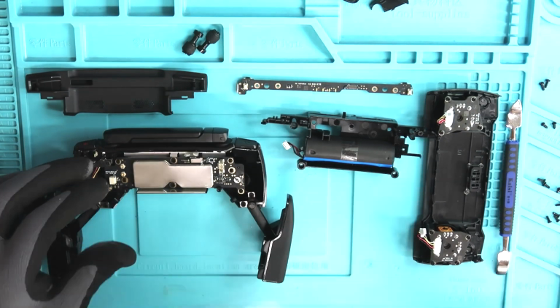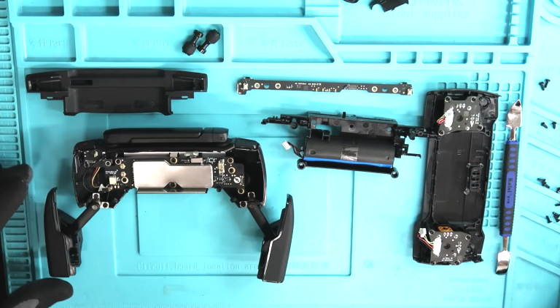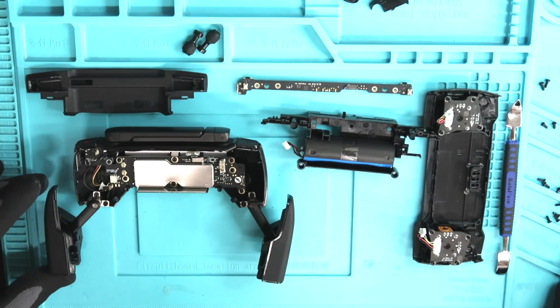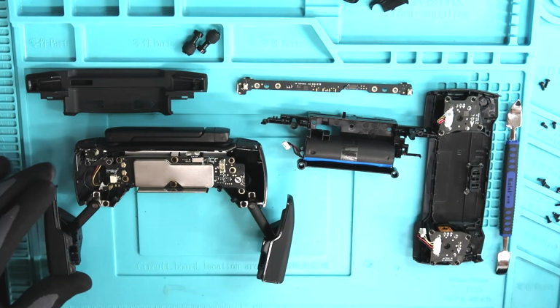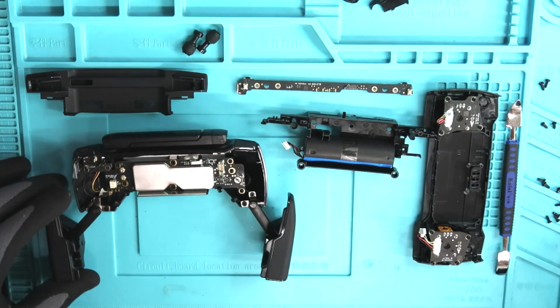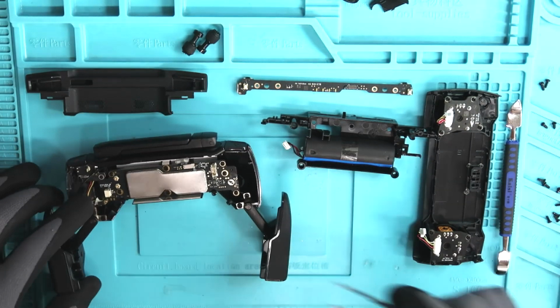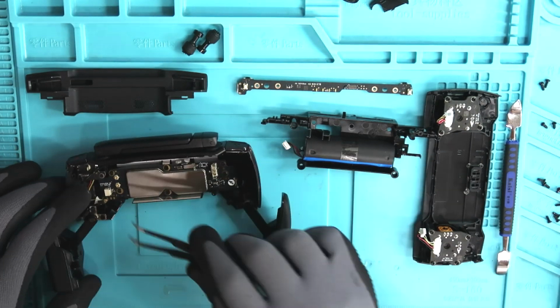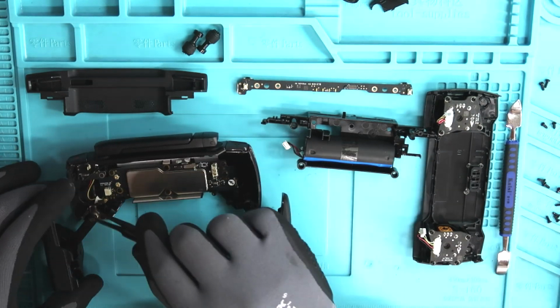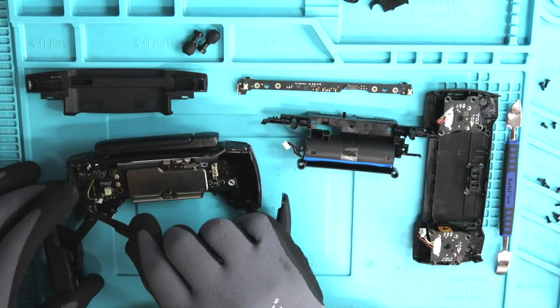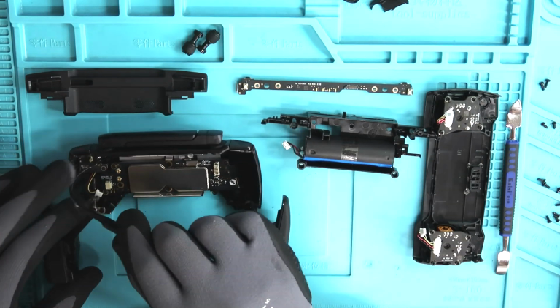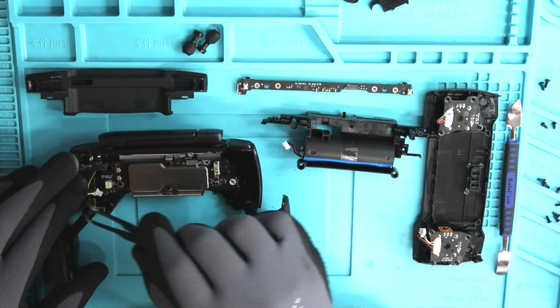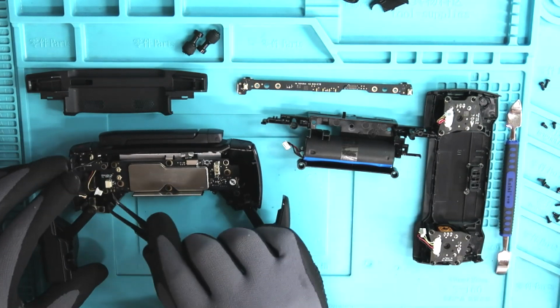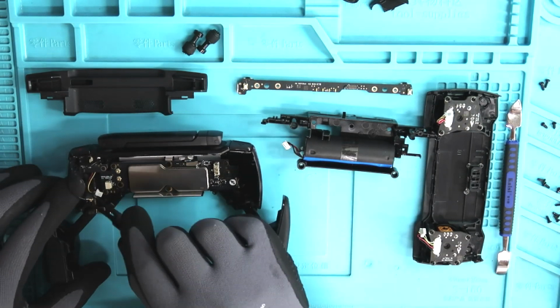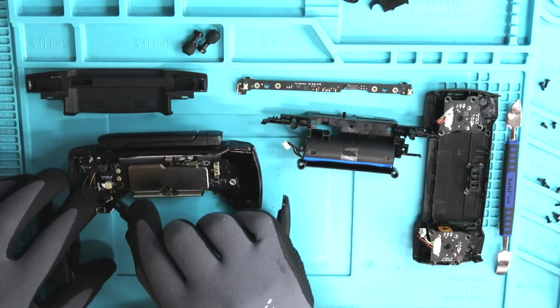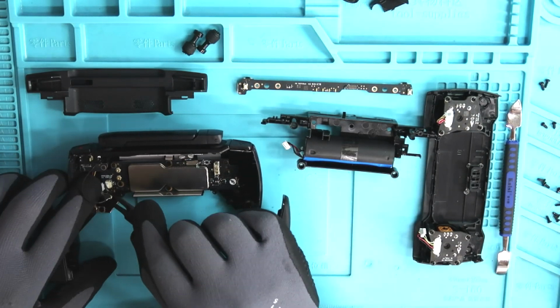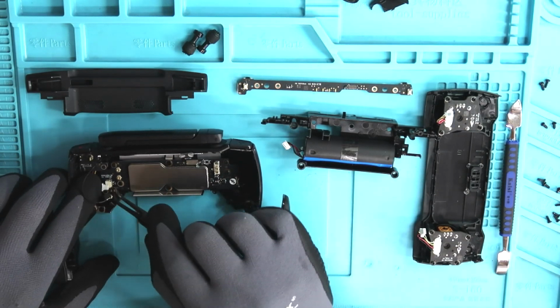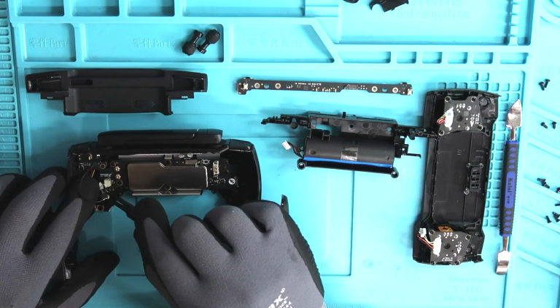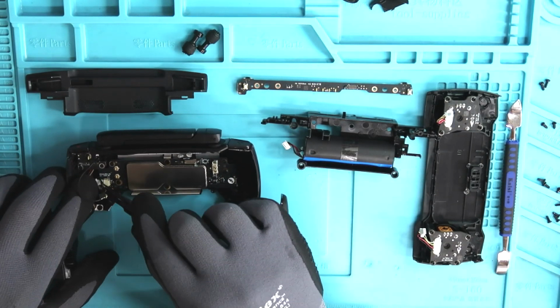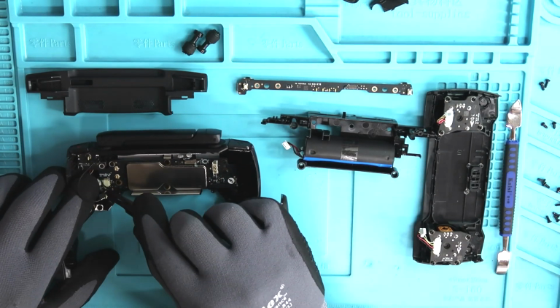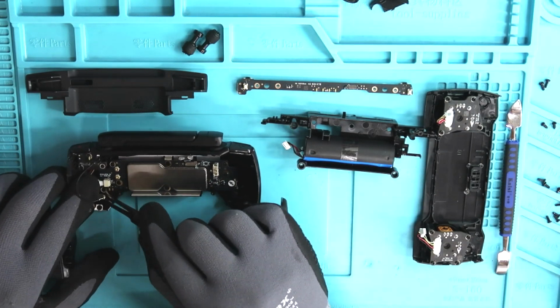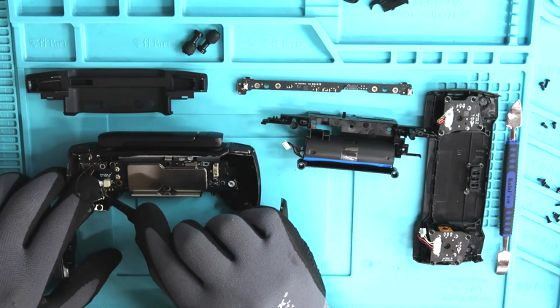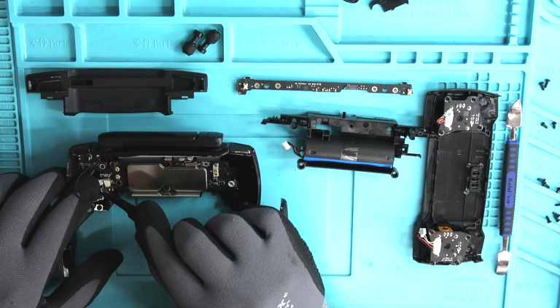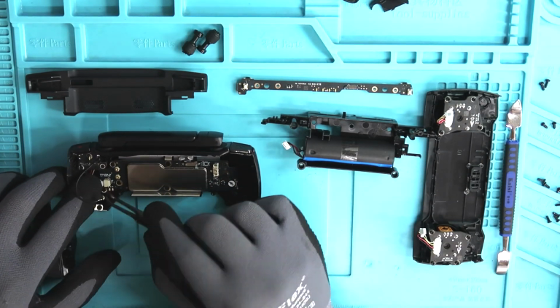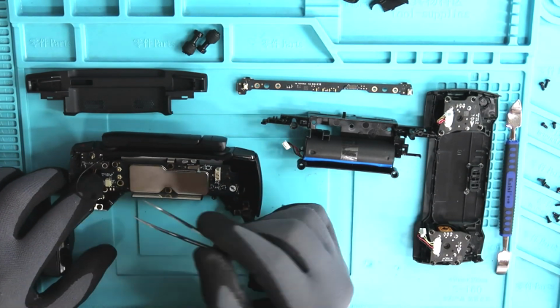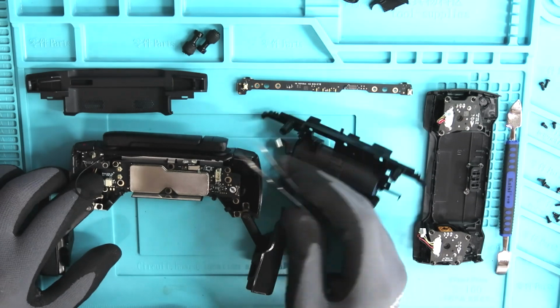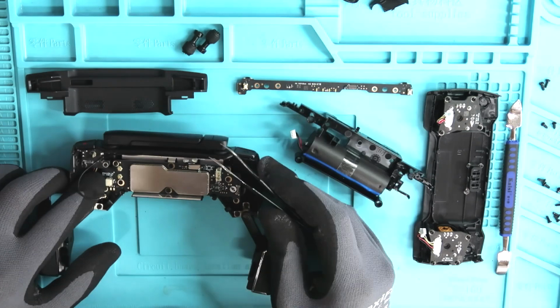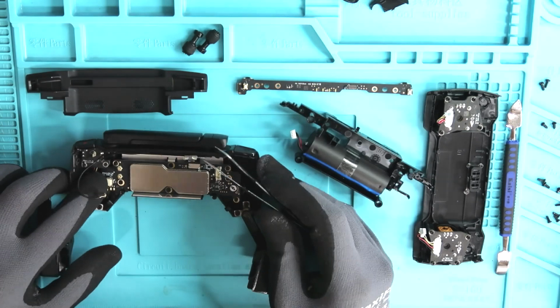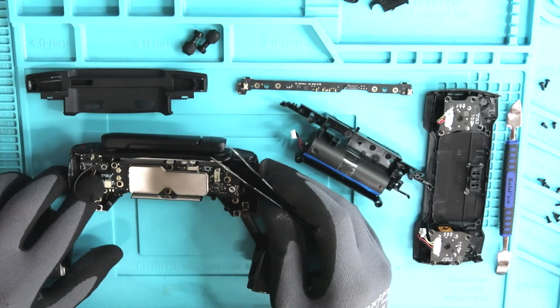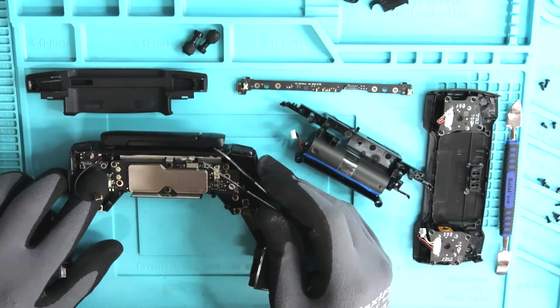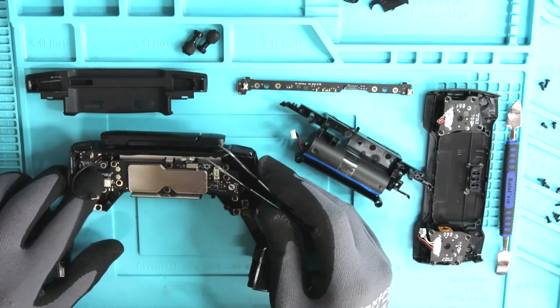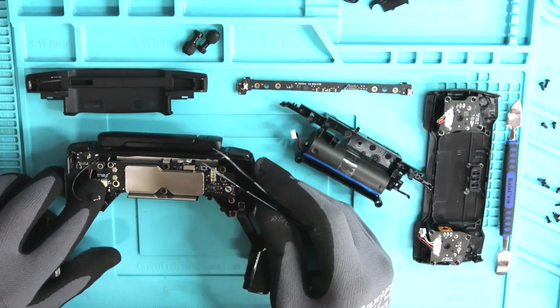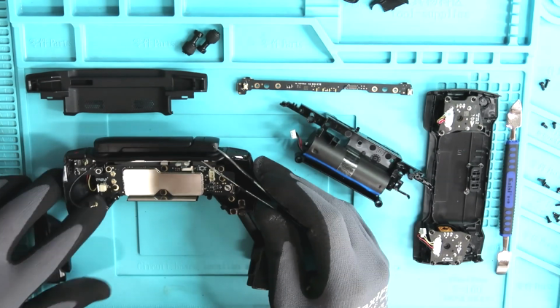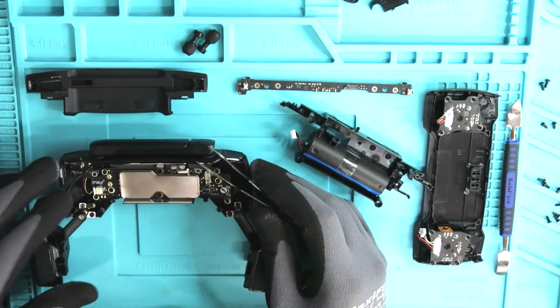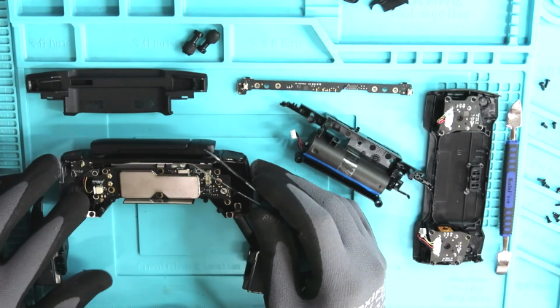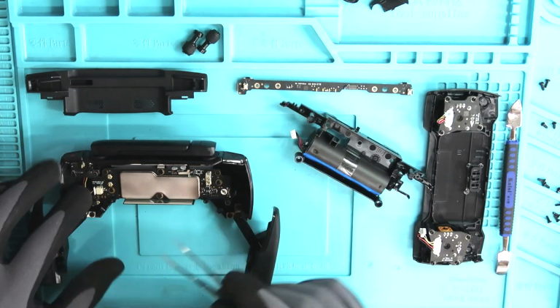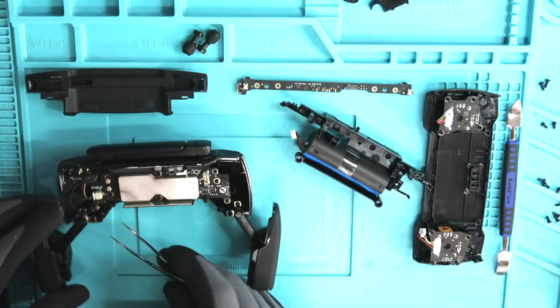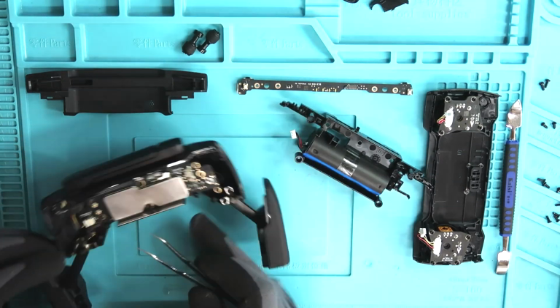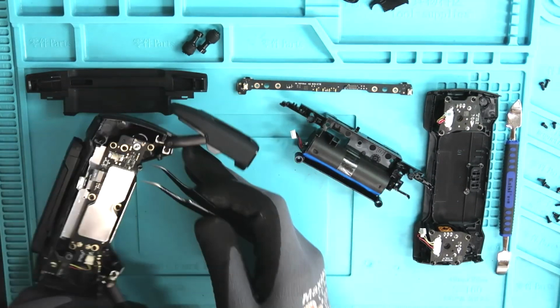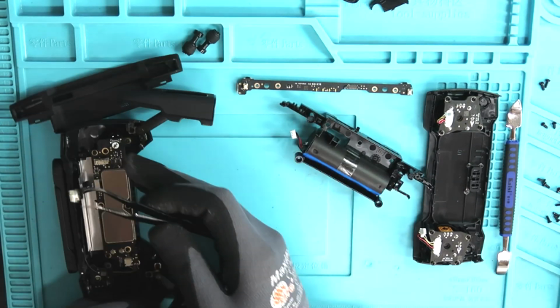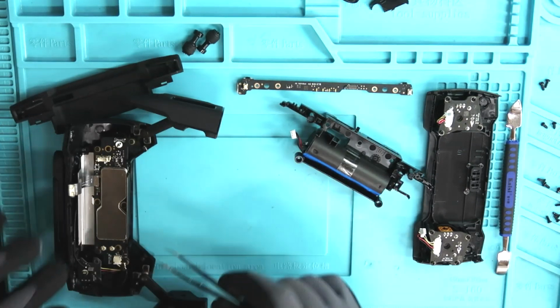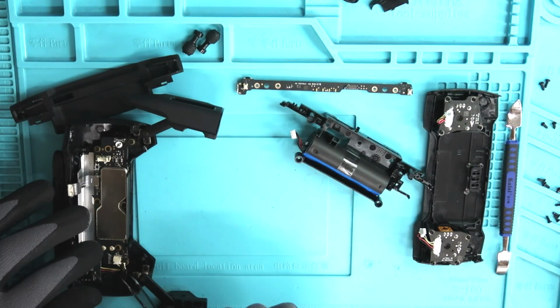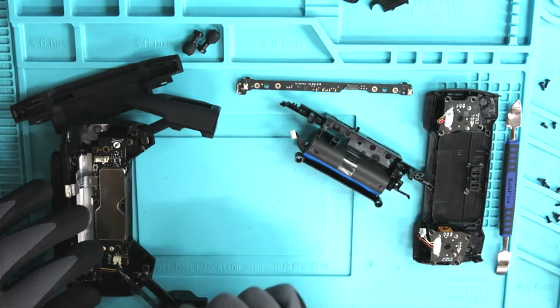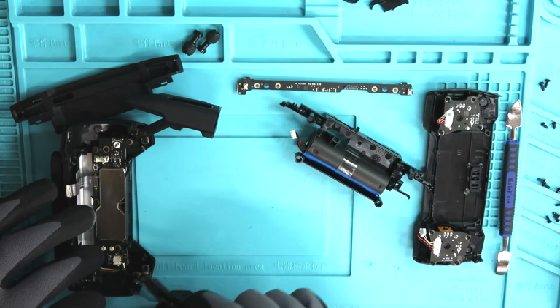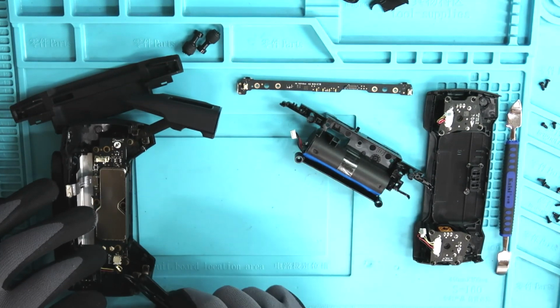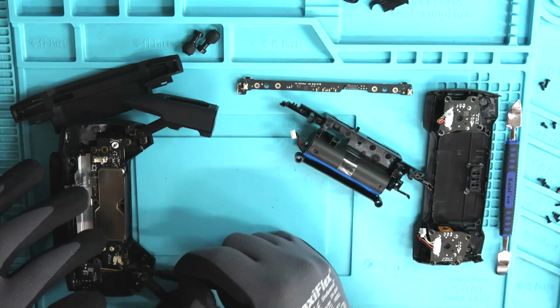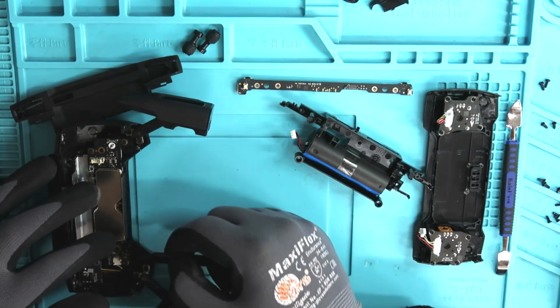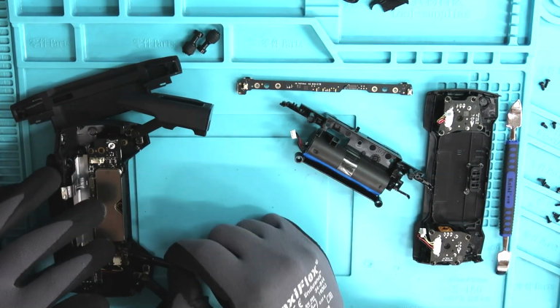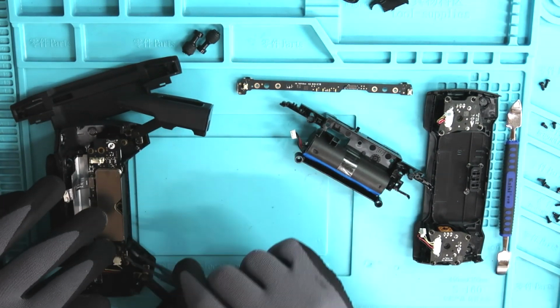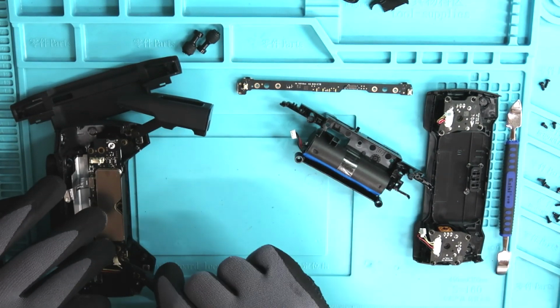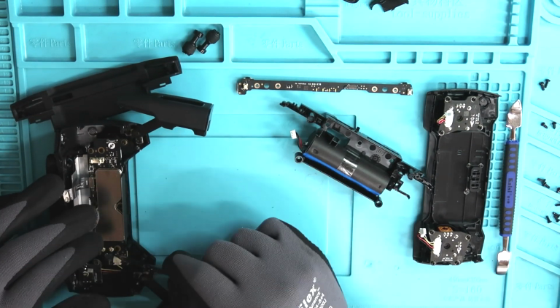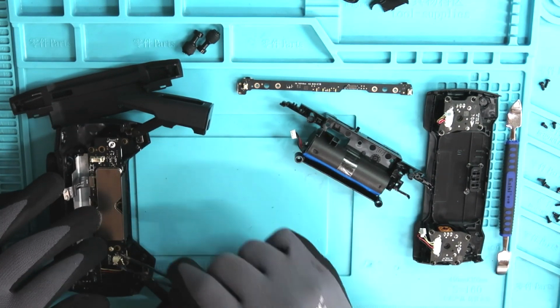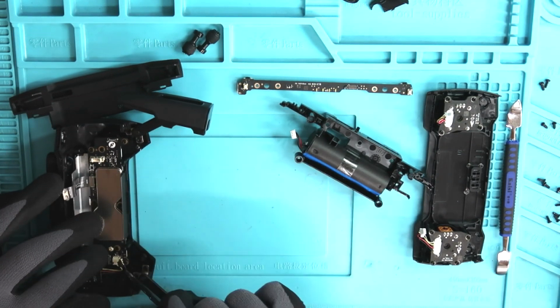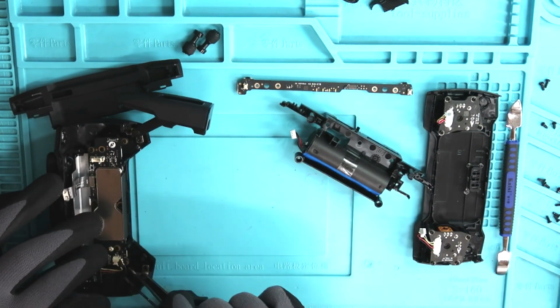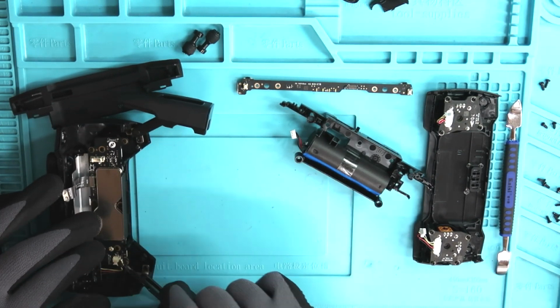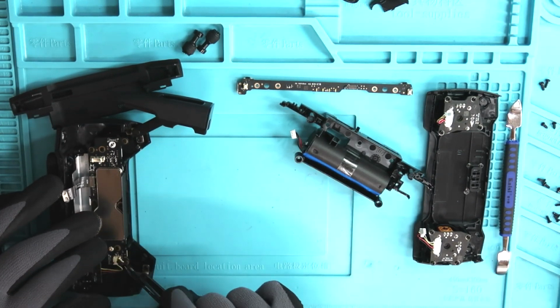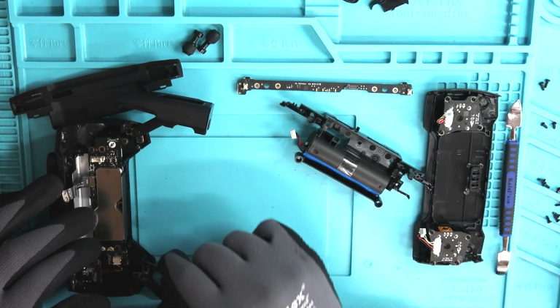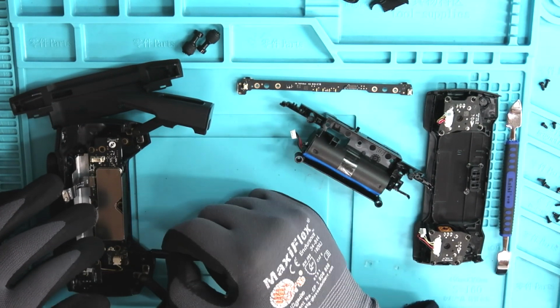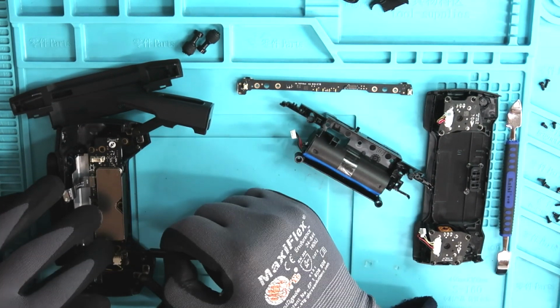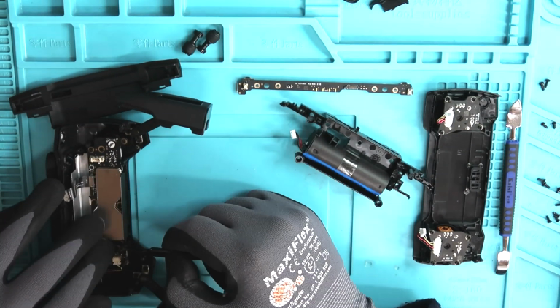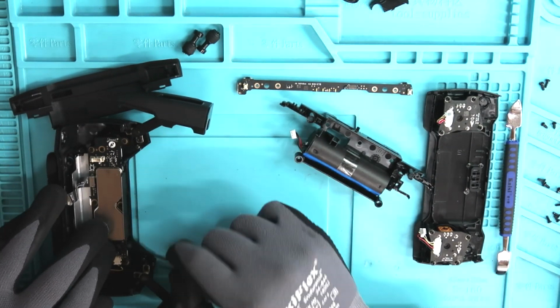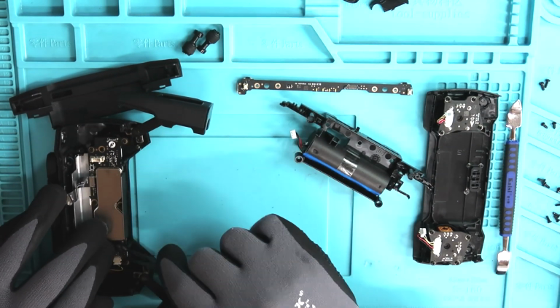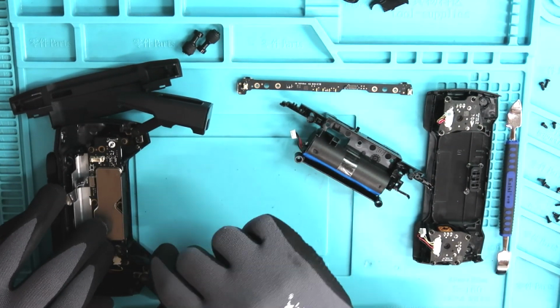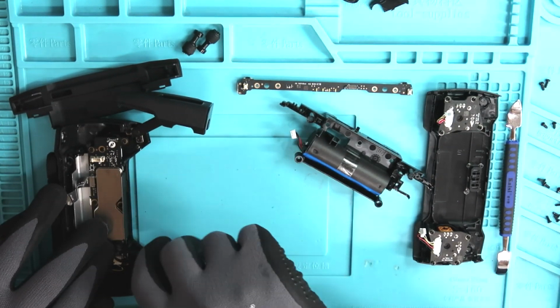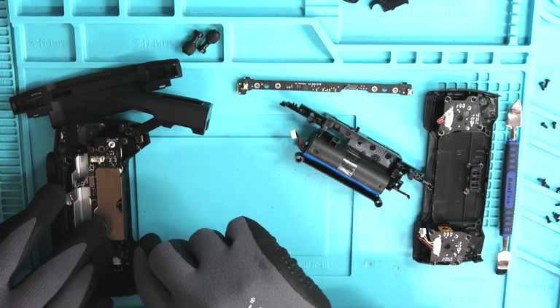Now that we have the main board in, let's make sure we plug in the gimbal dial and attach our two antennas back to the main board.